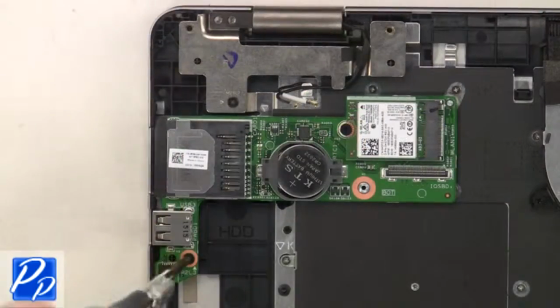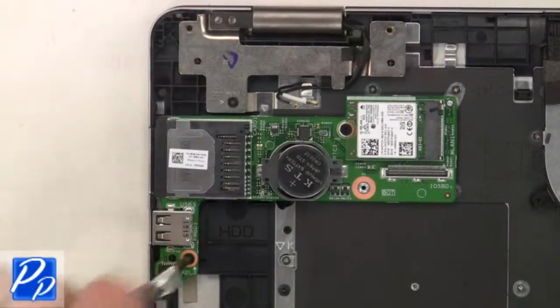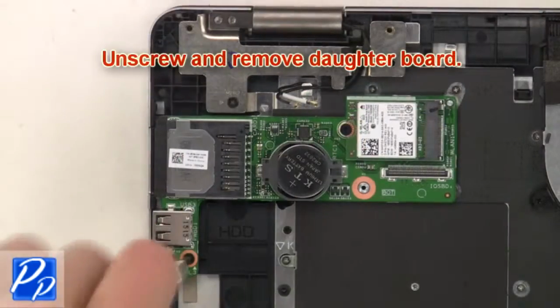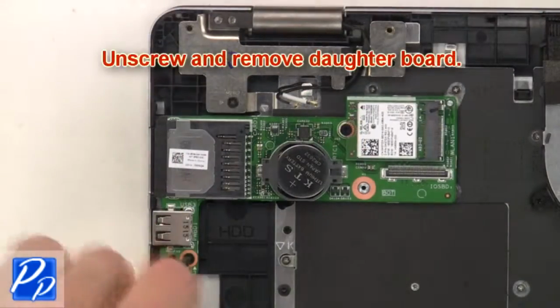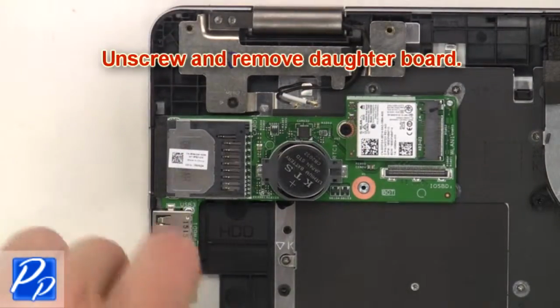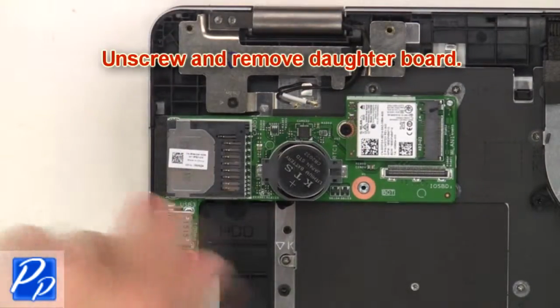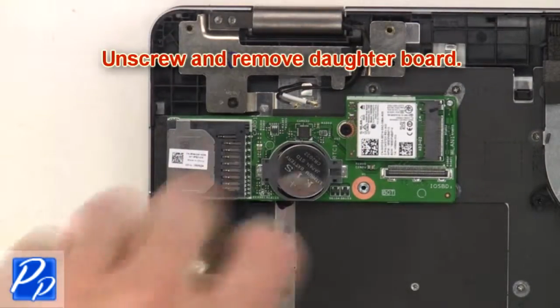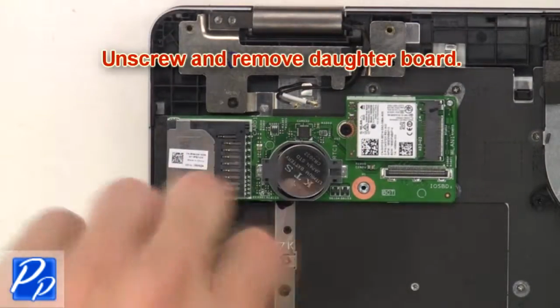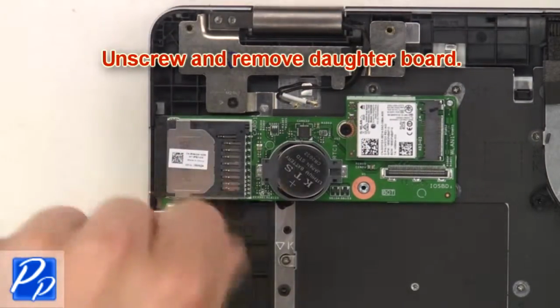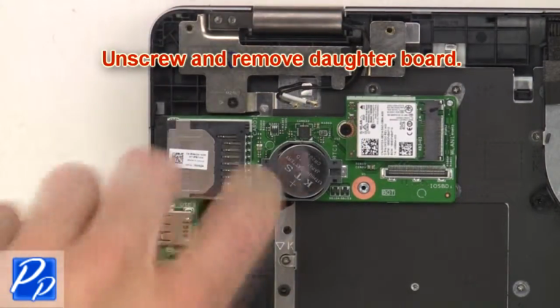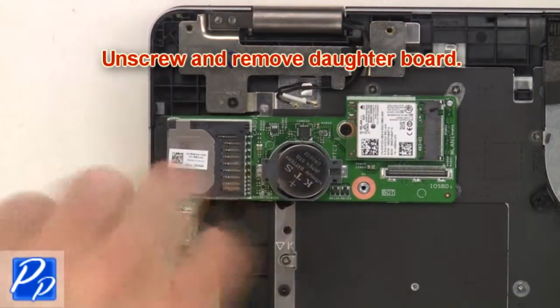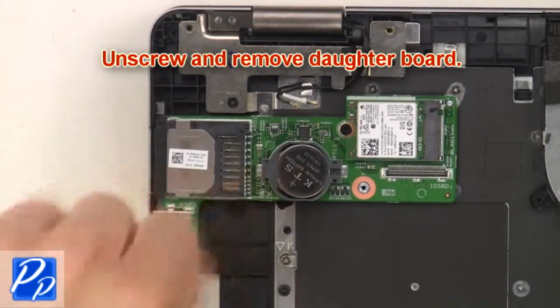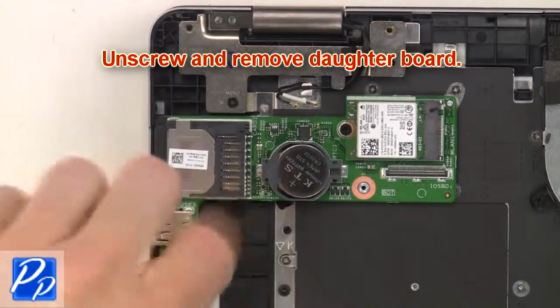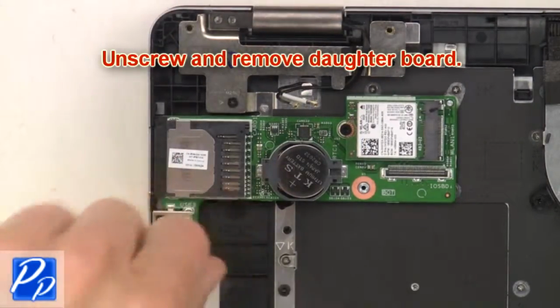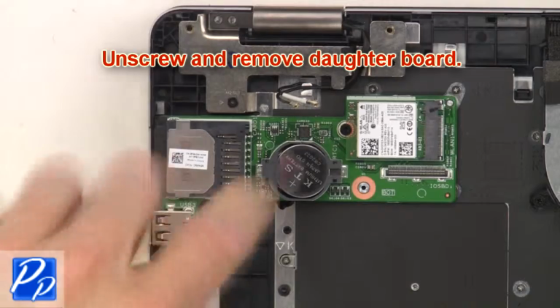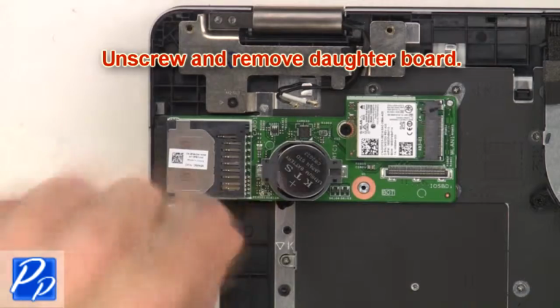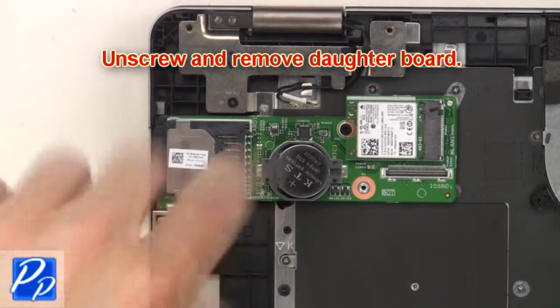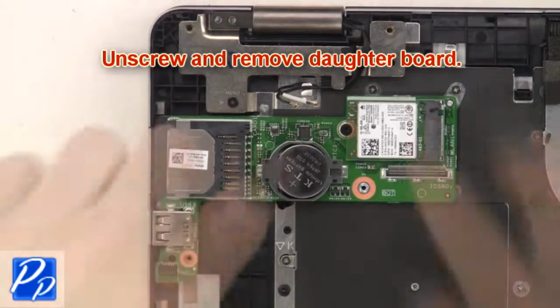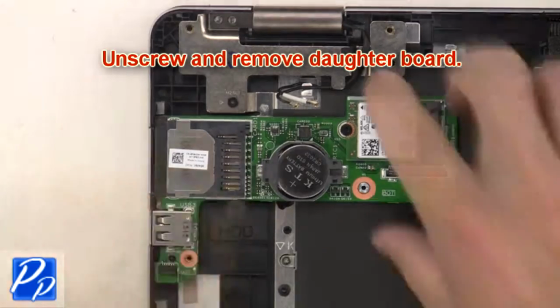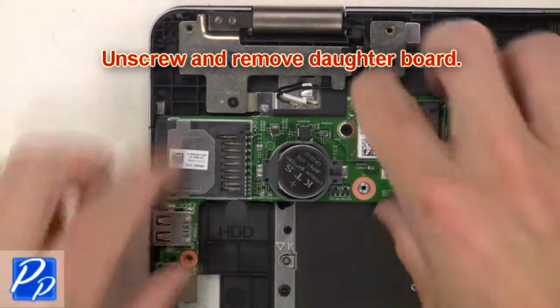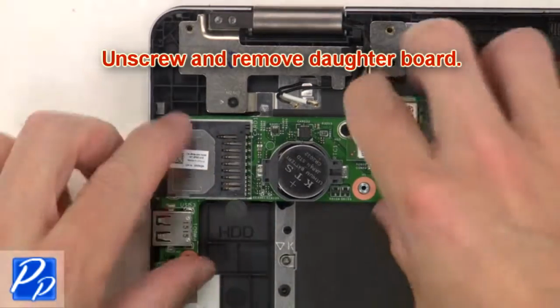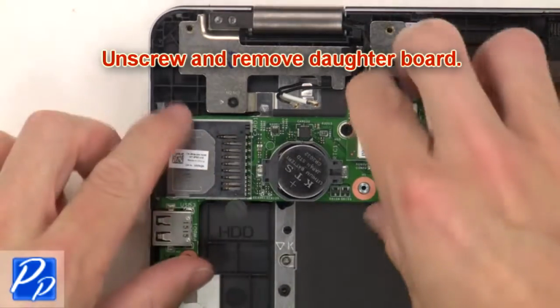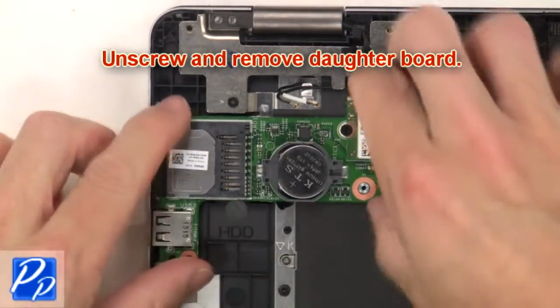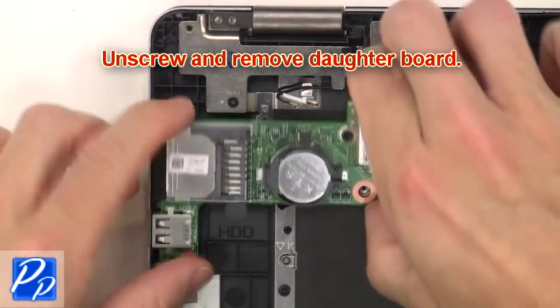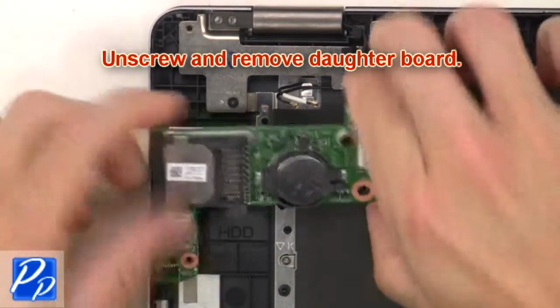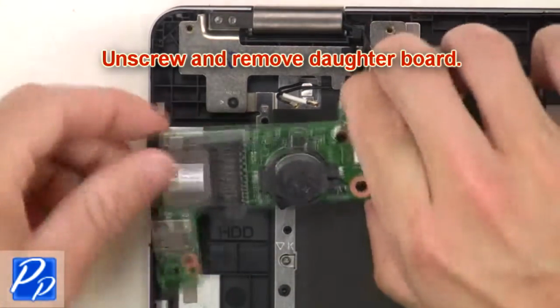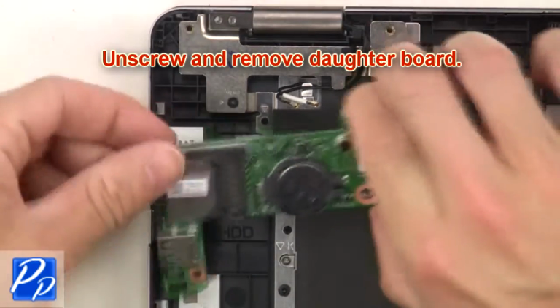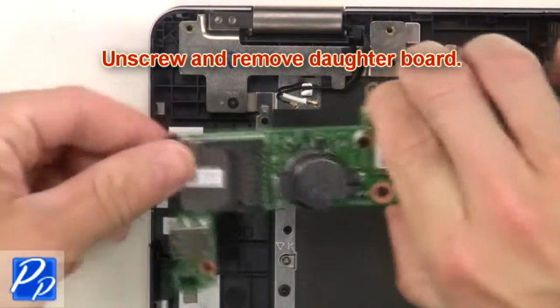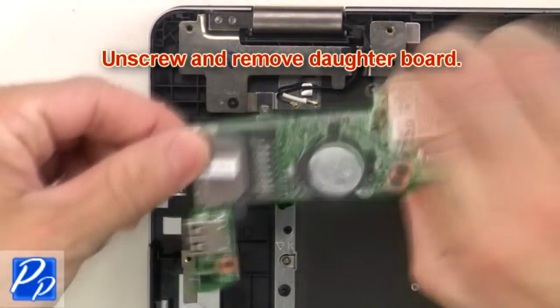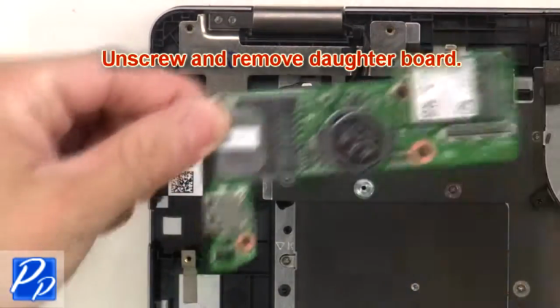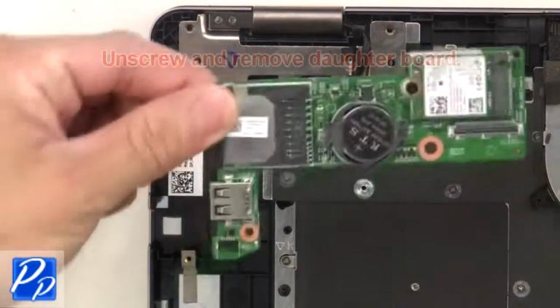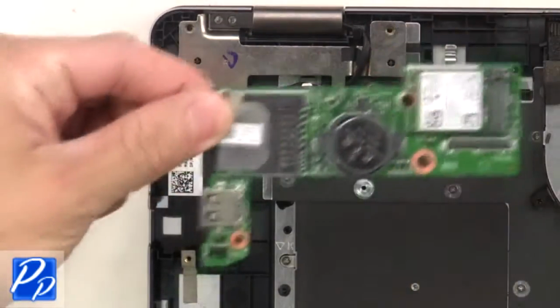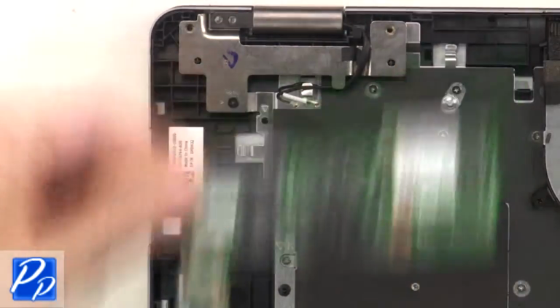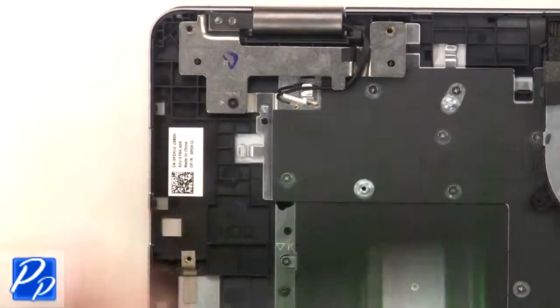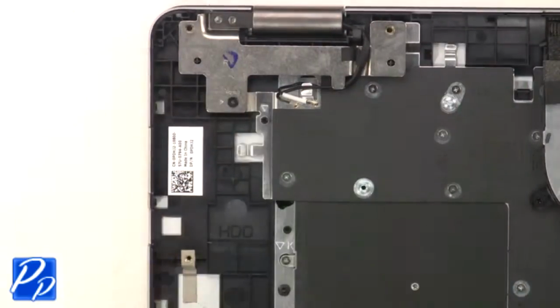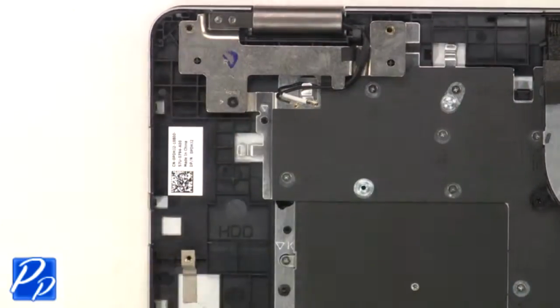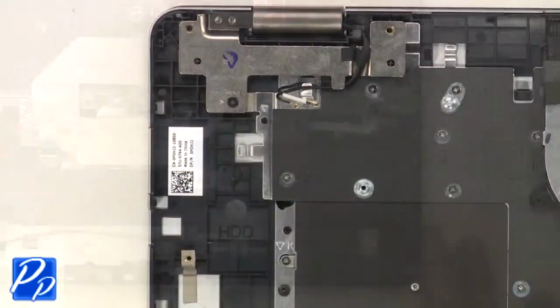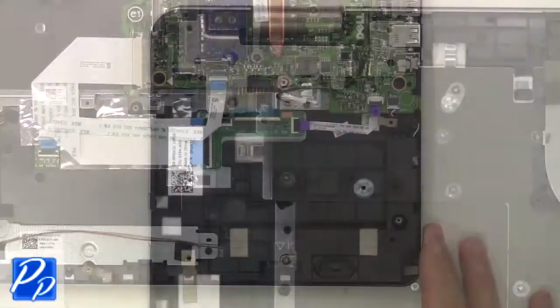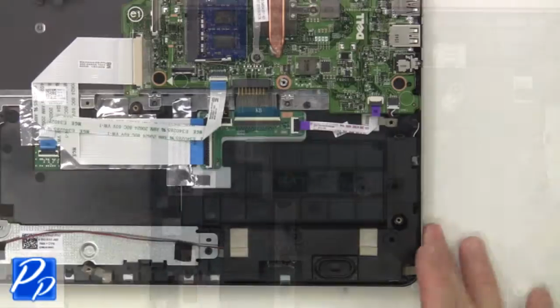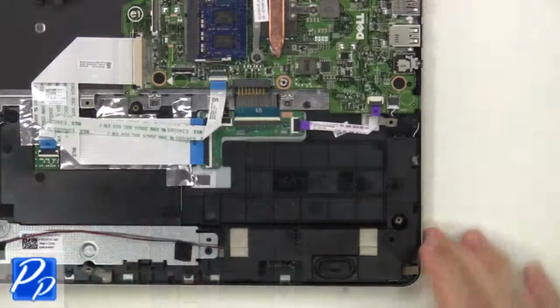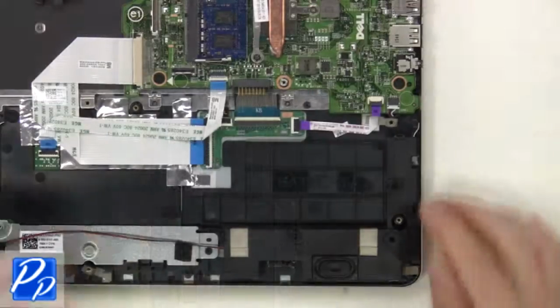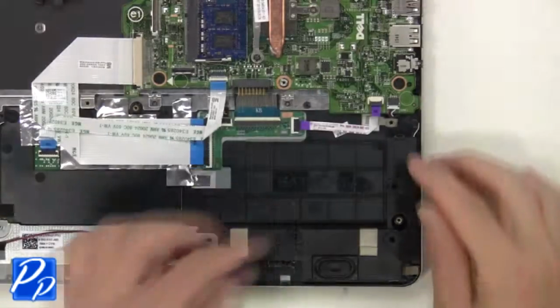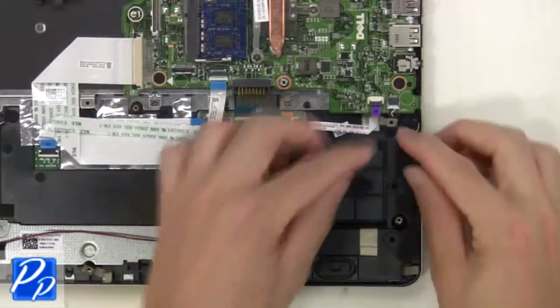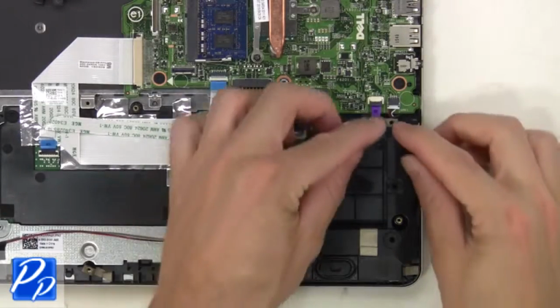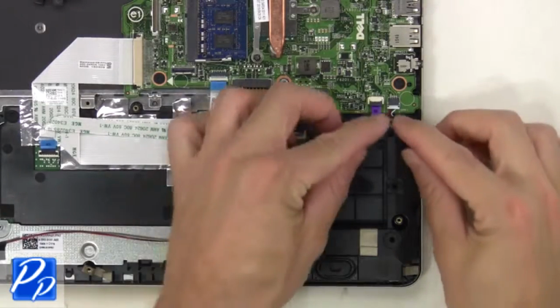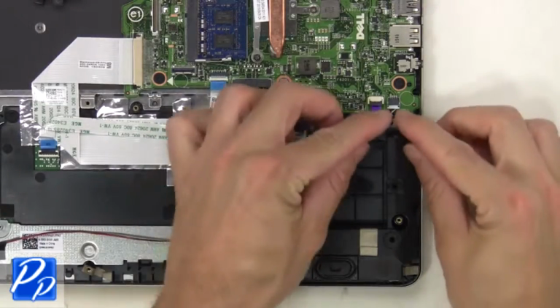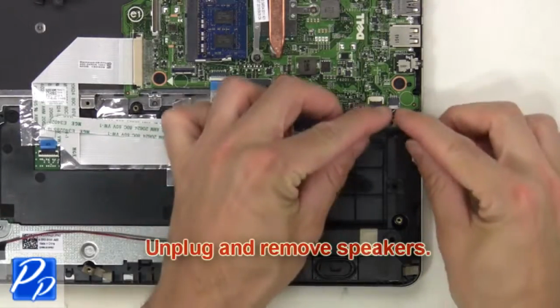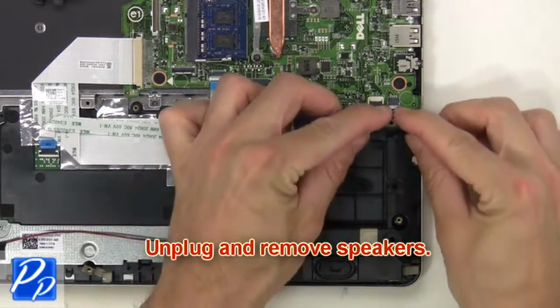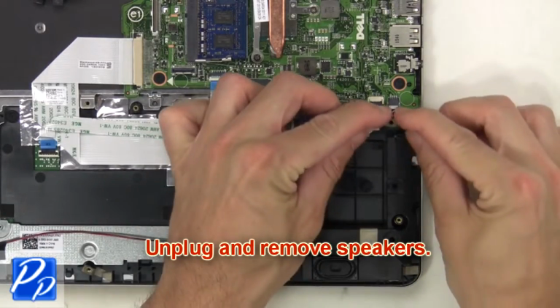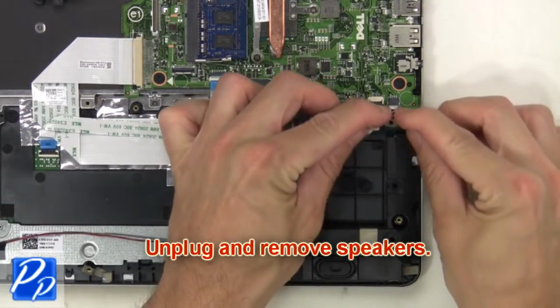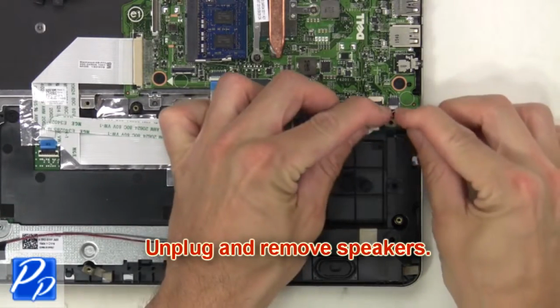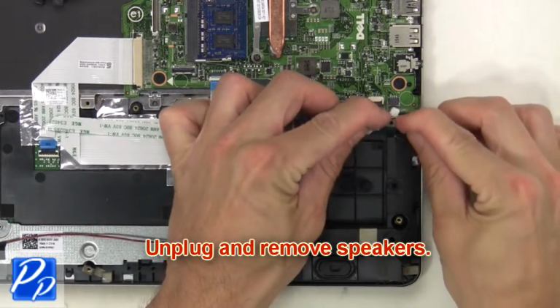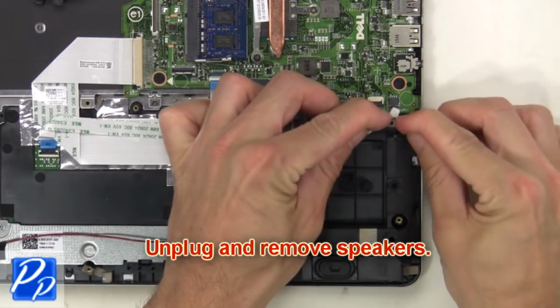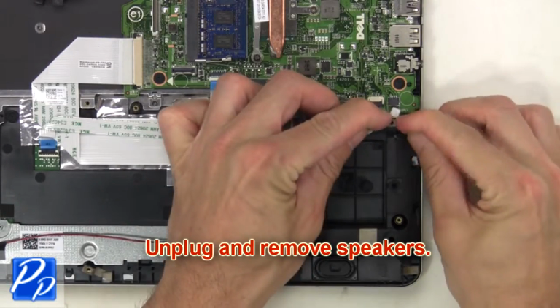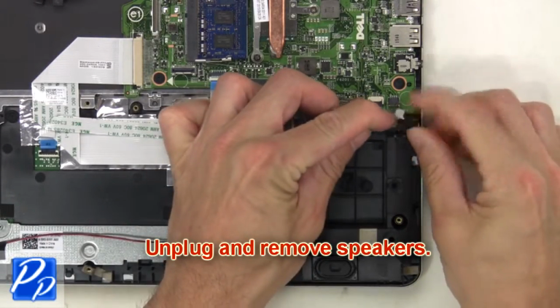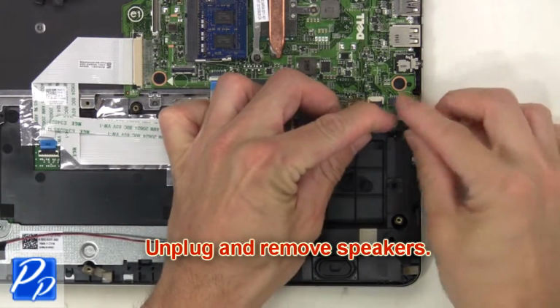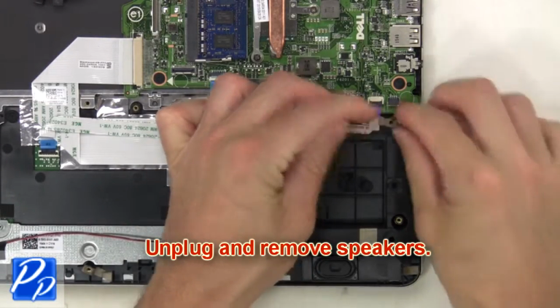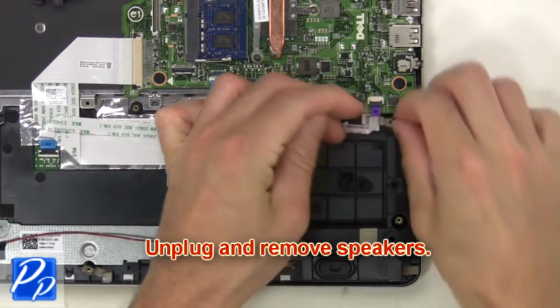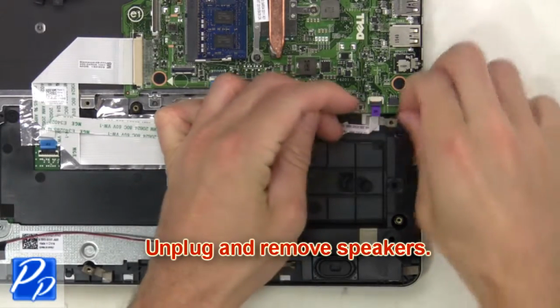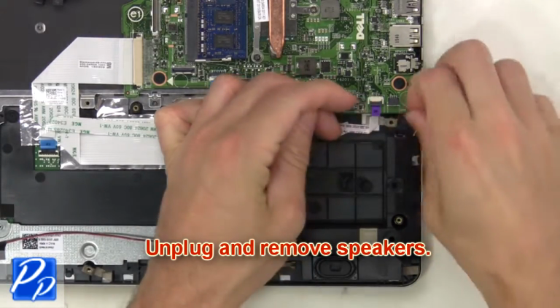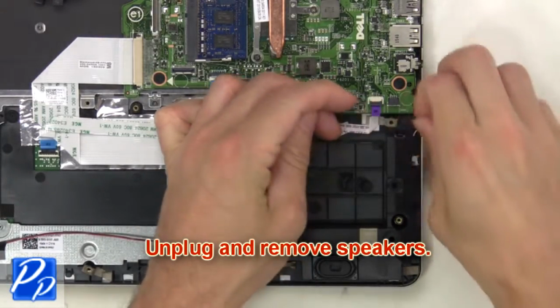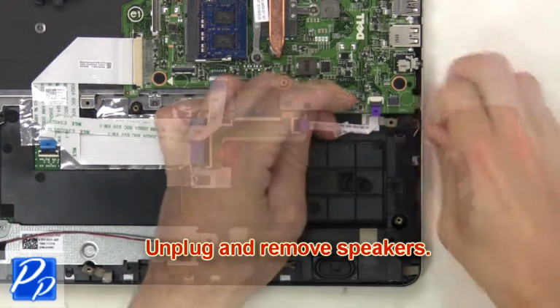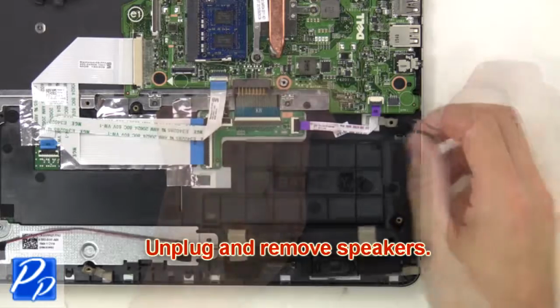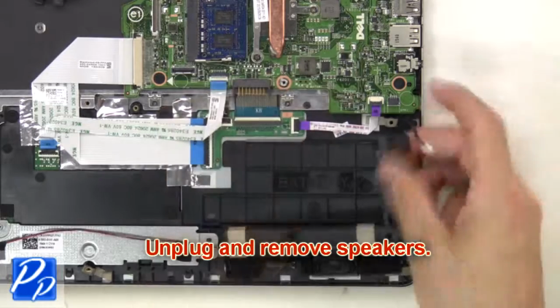Next, unscrew and remove the daughter board. Now unplug and remove the speakers.